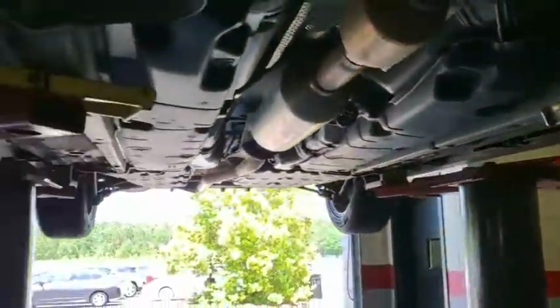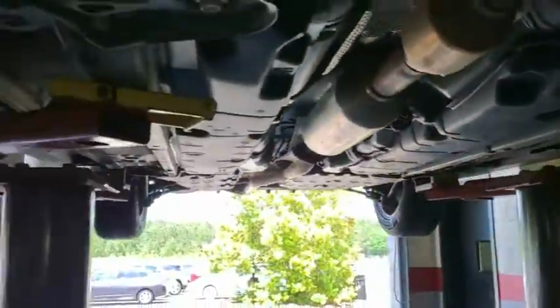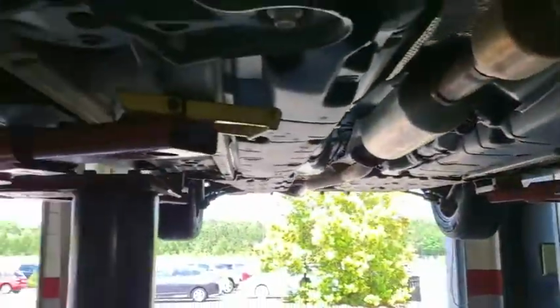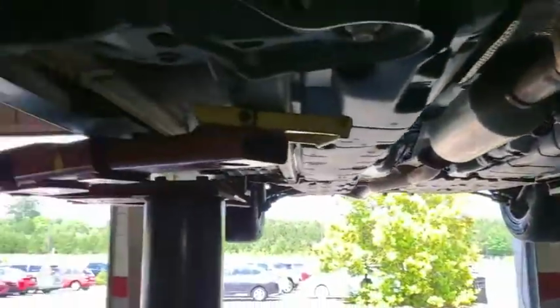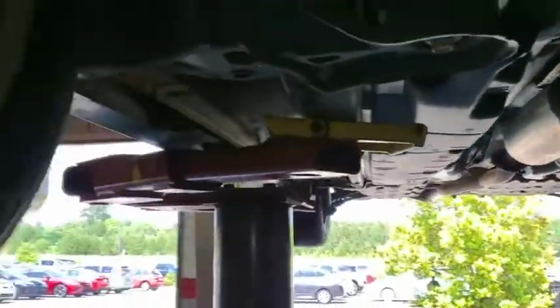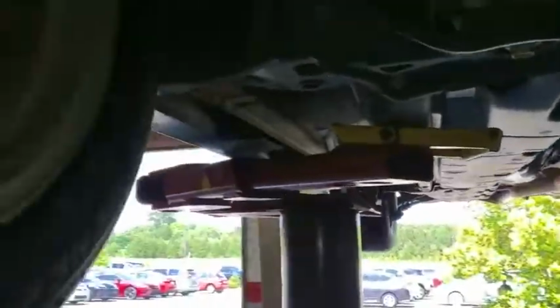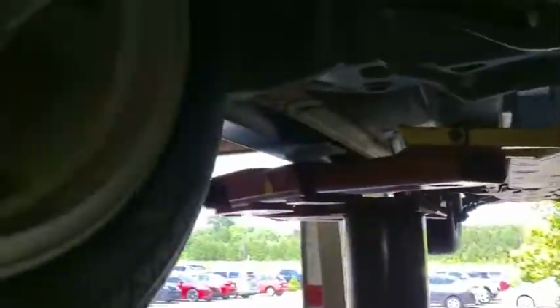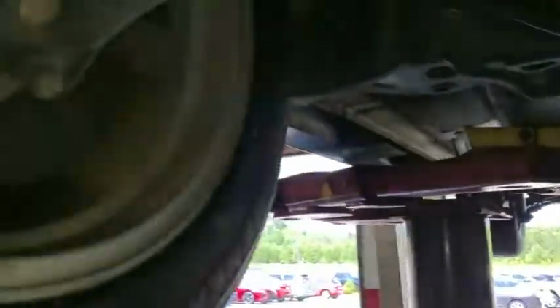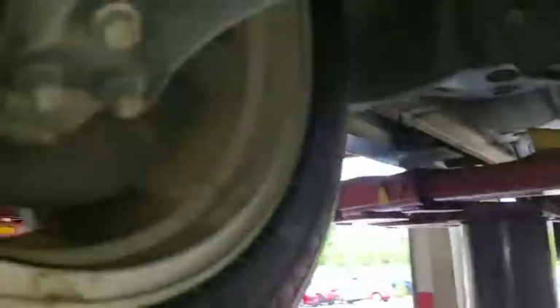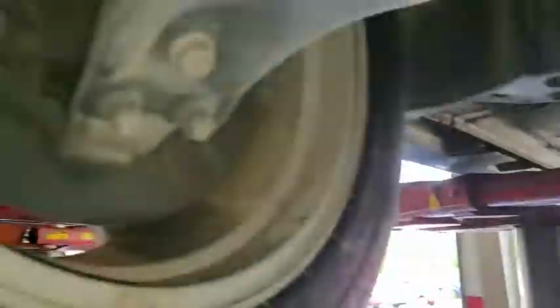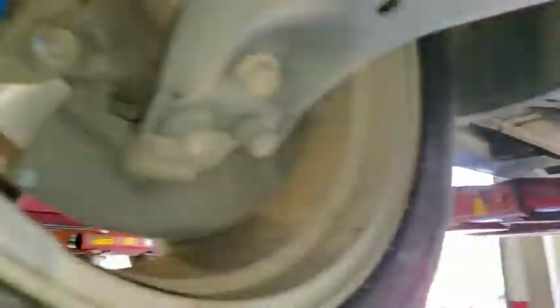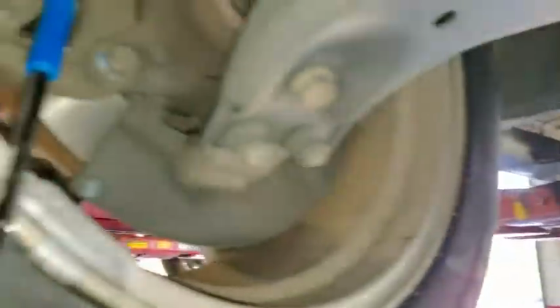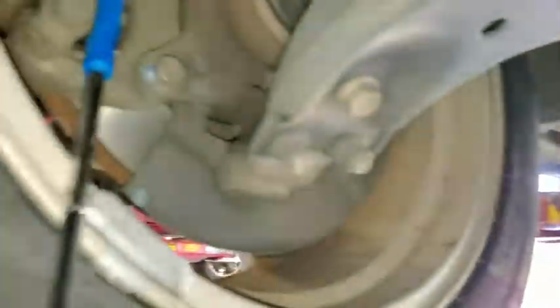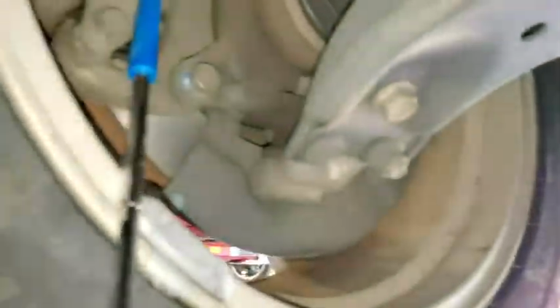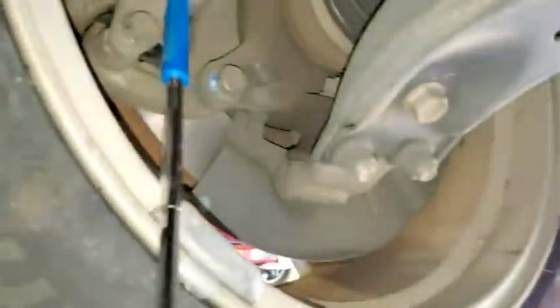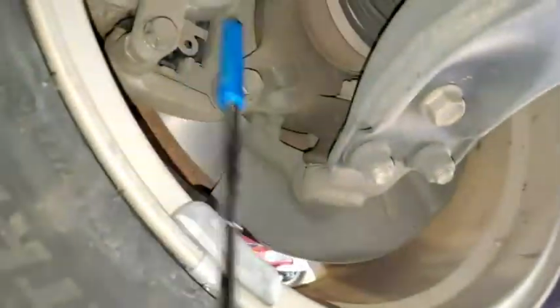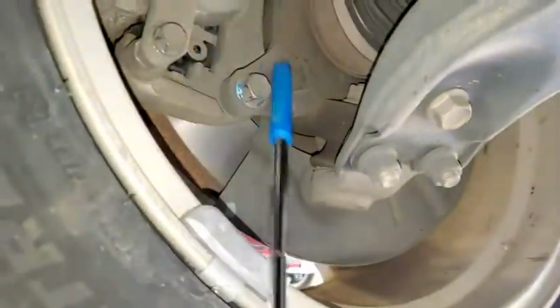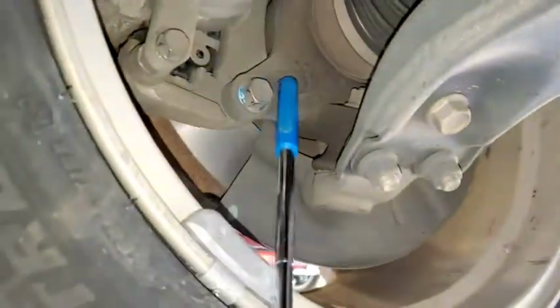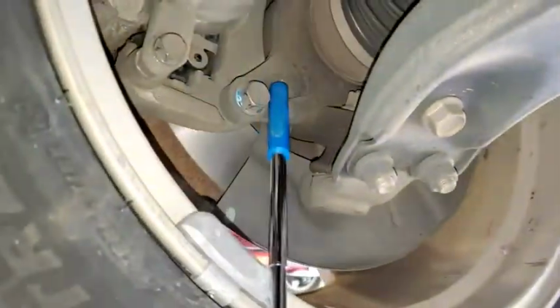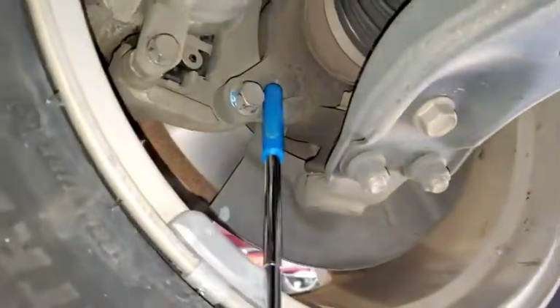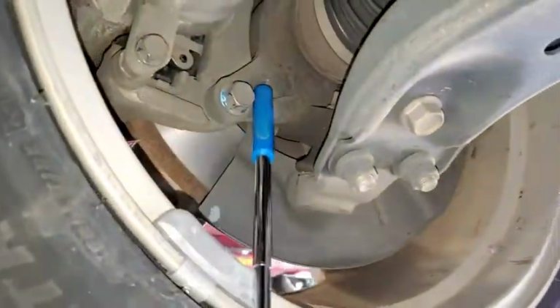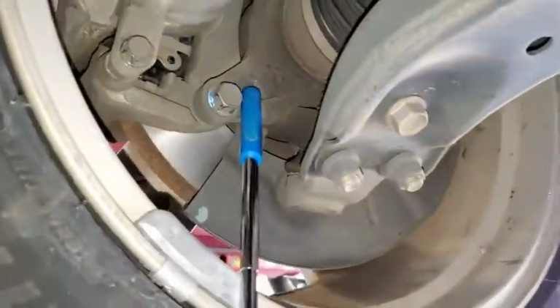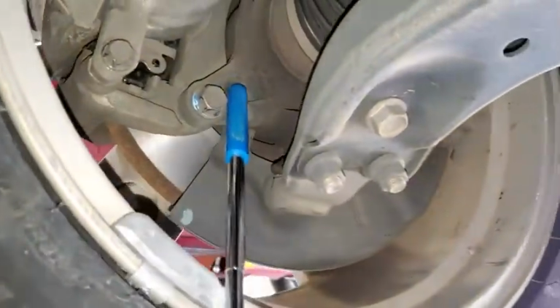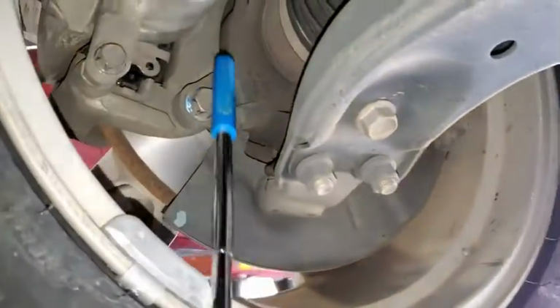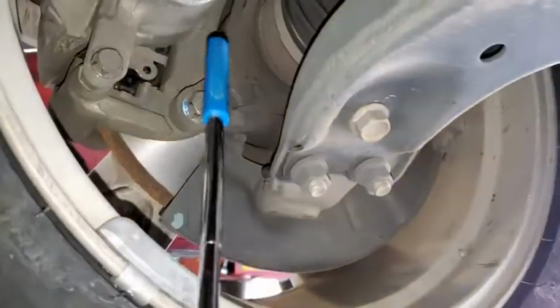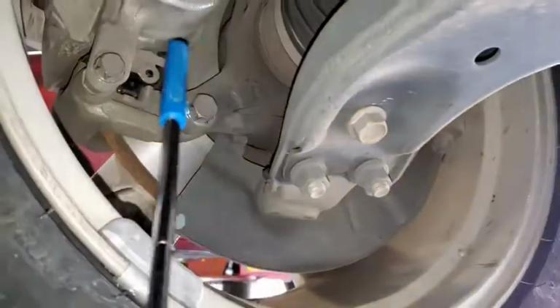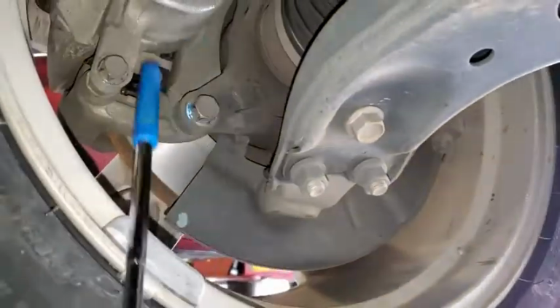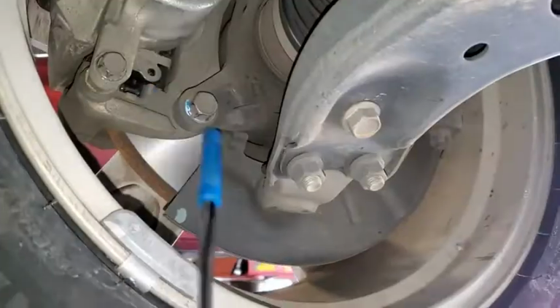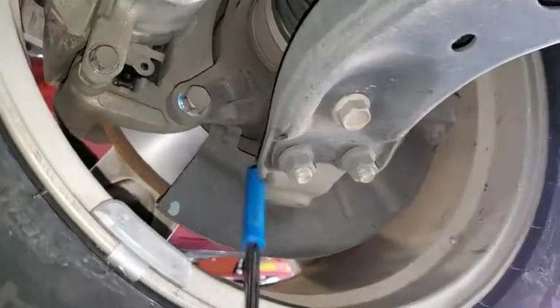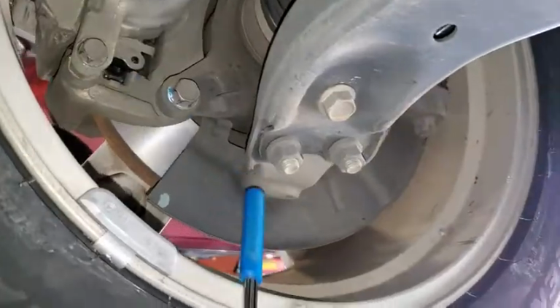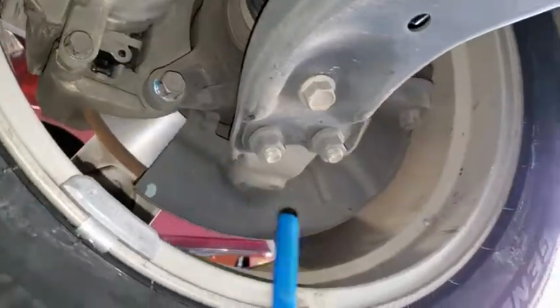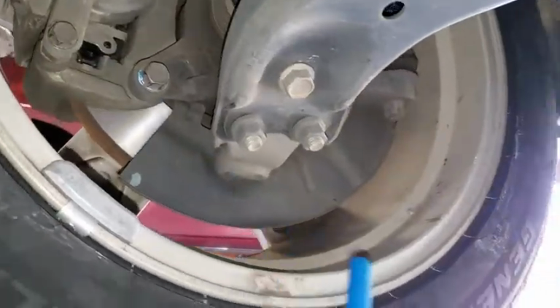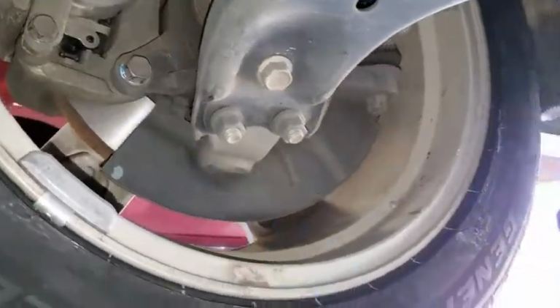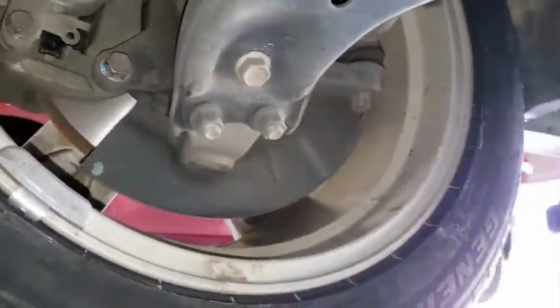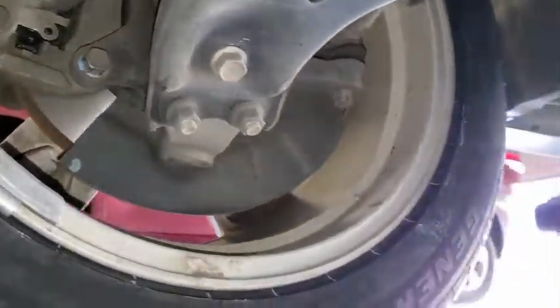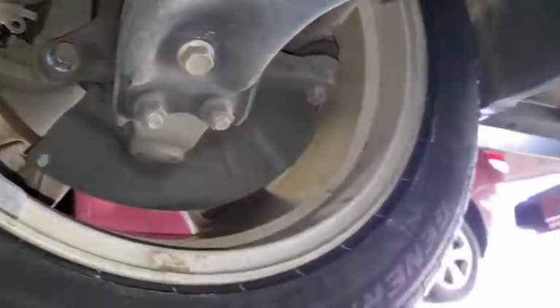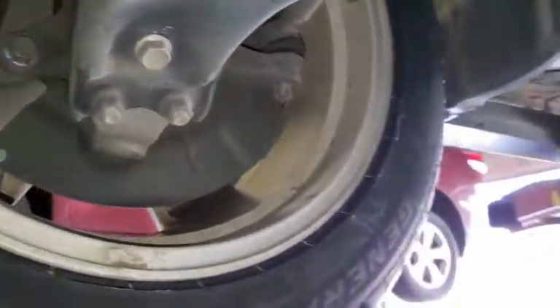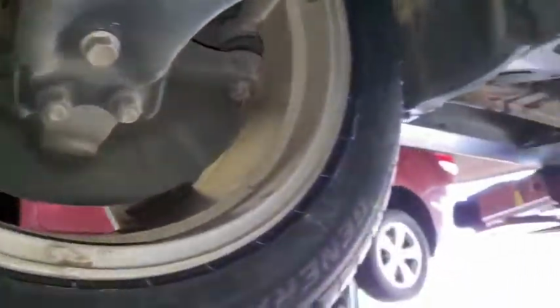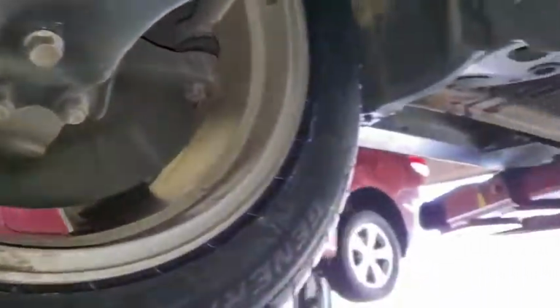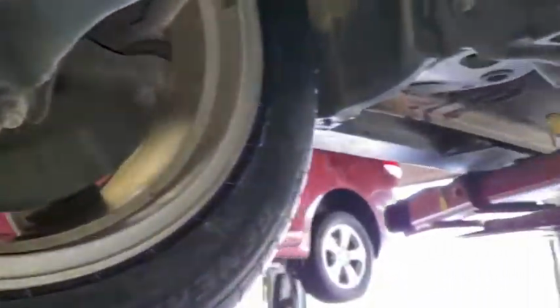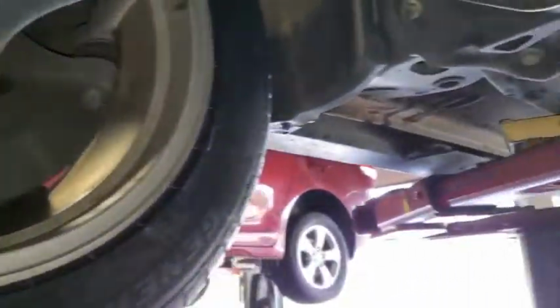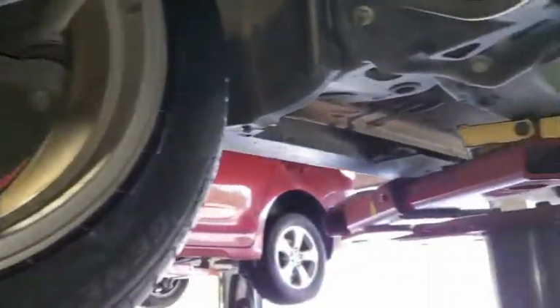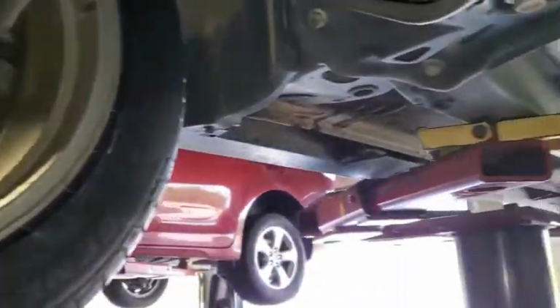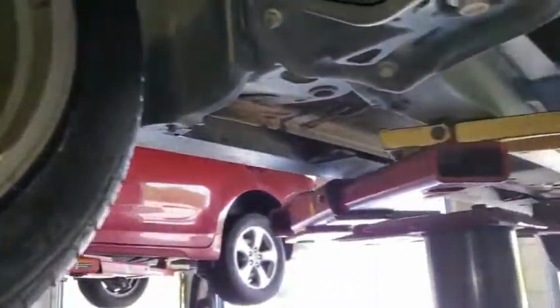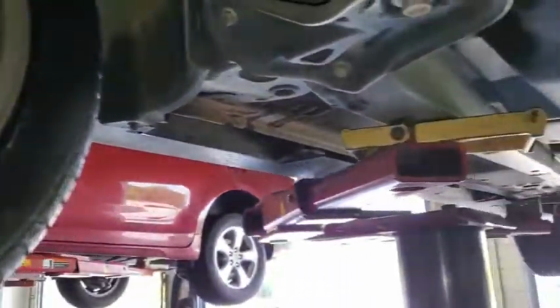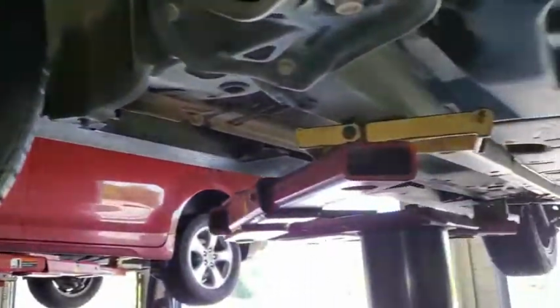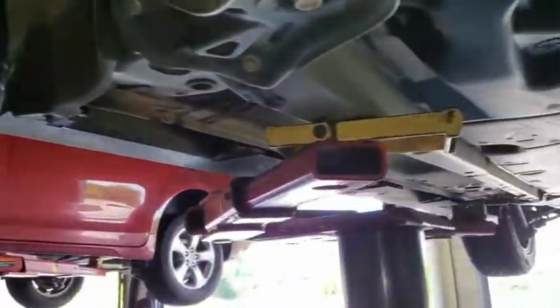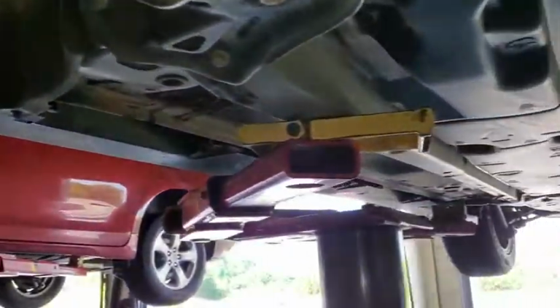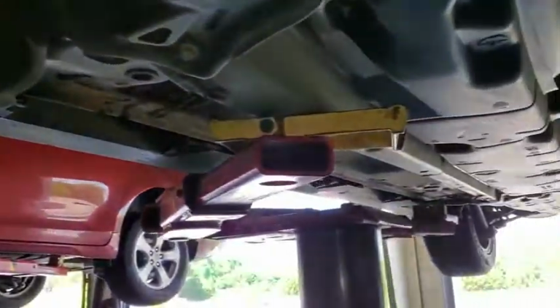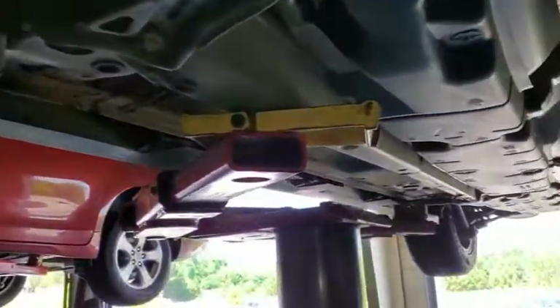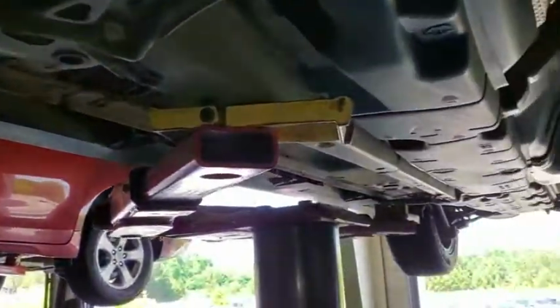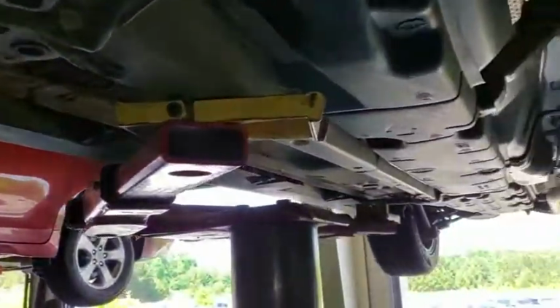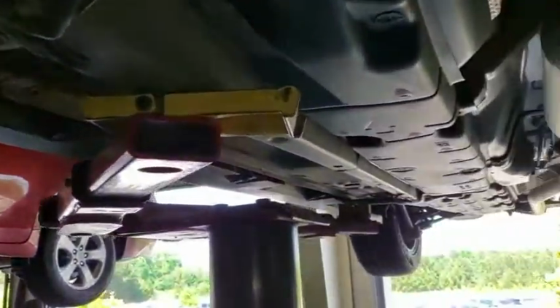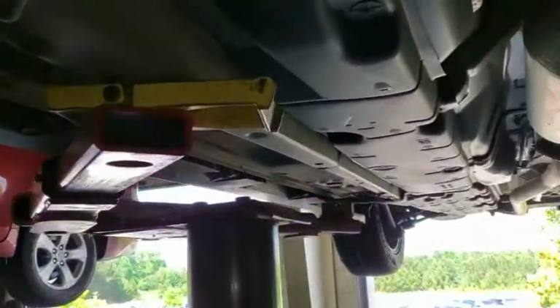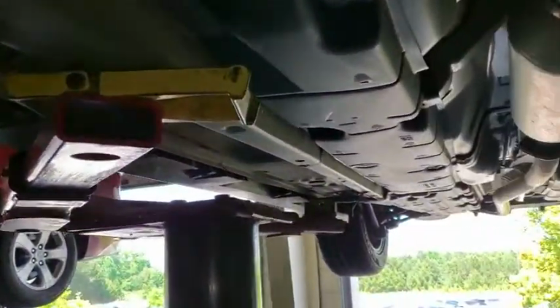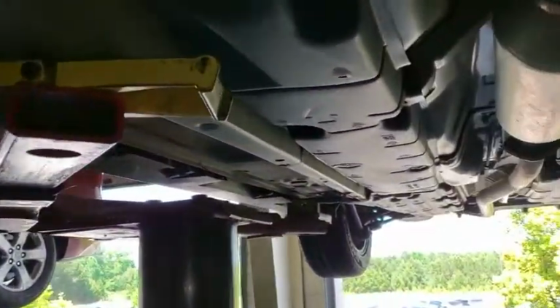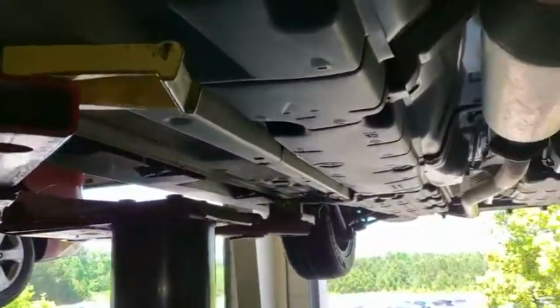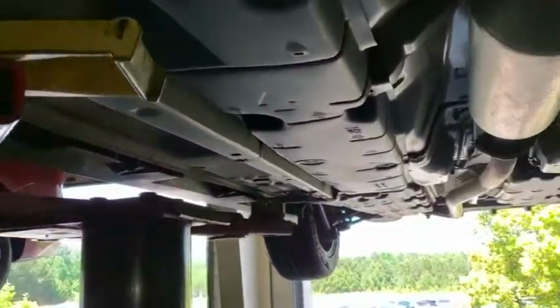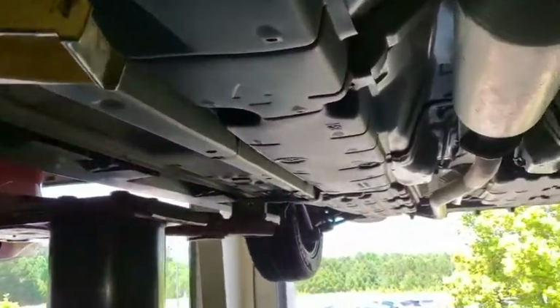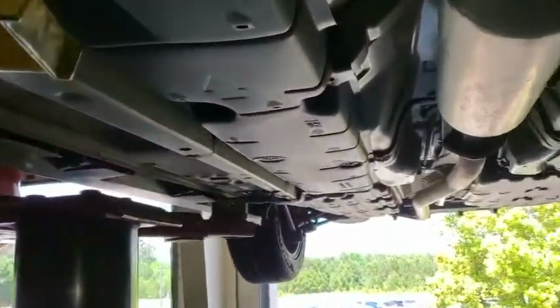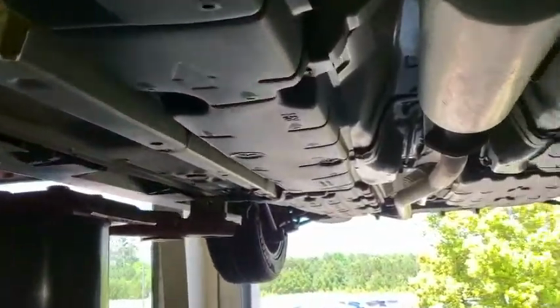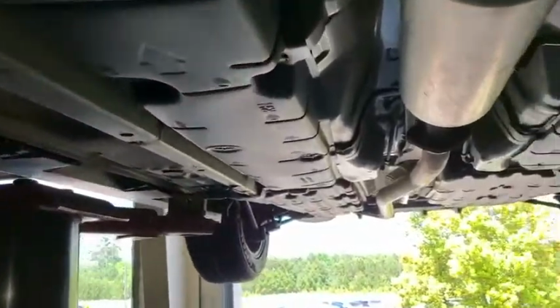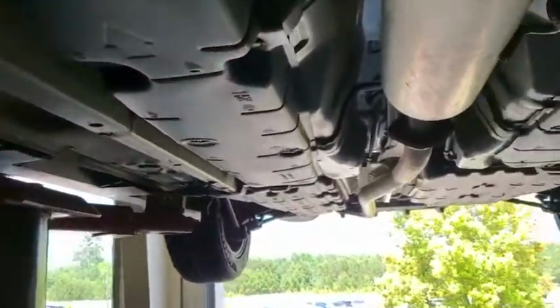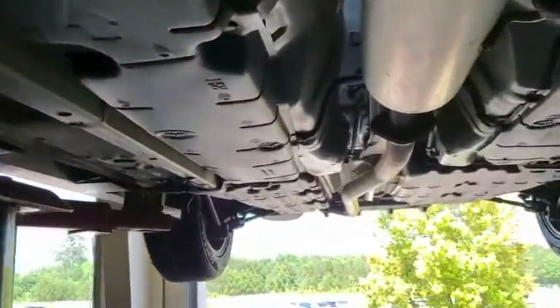Also, the front pads did not pass. Performed a front brake job on it.